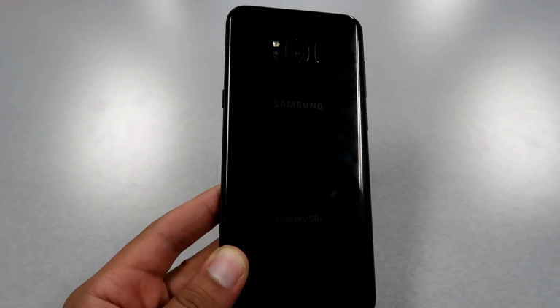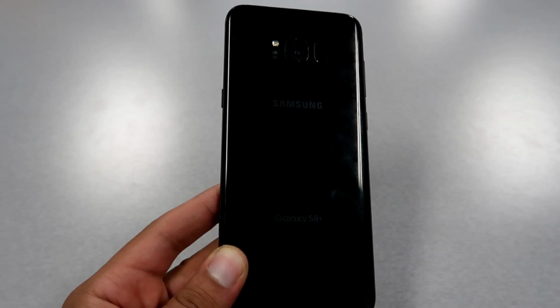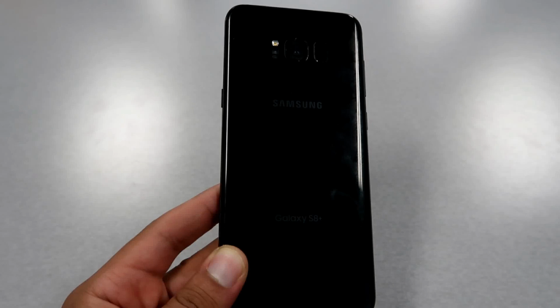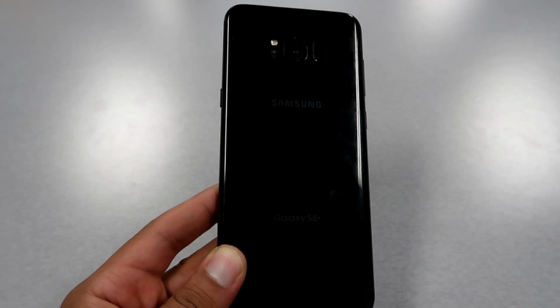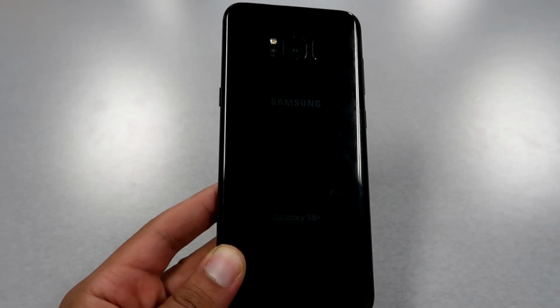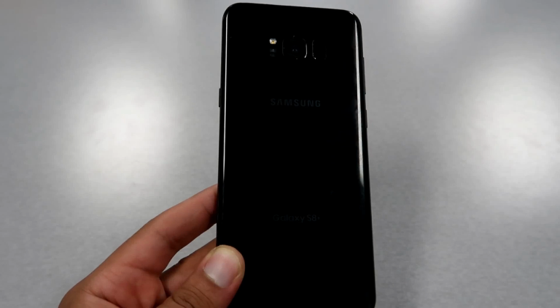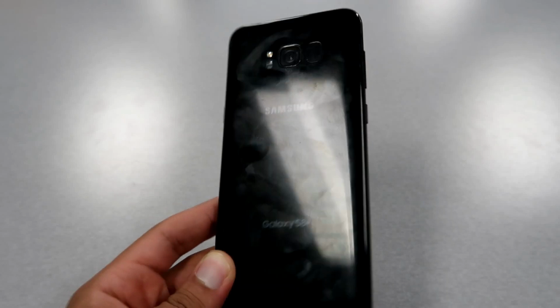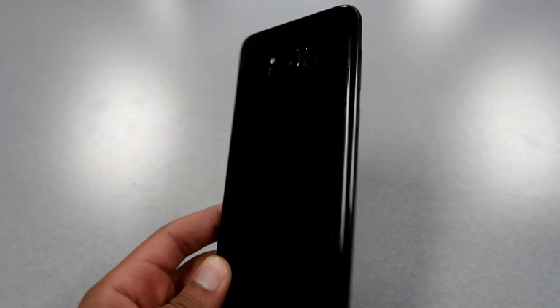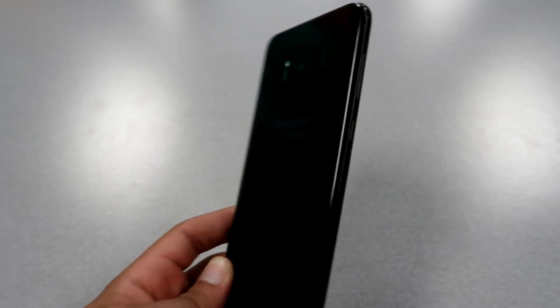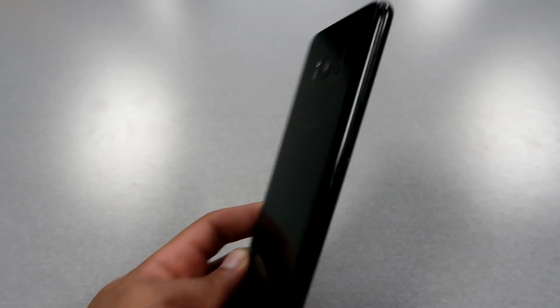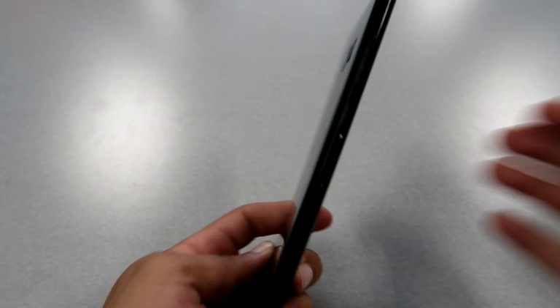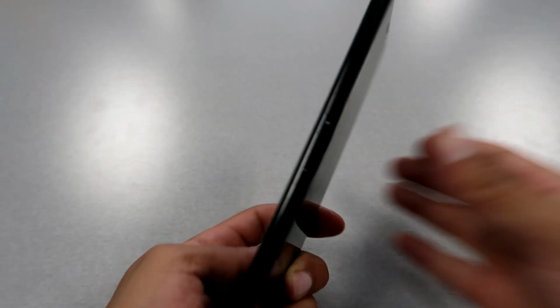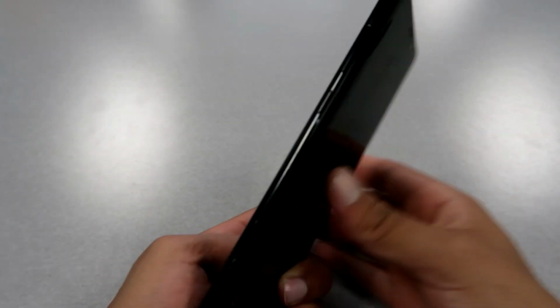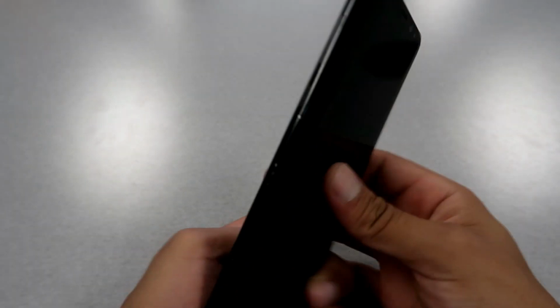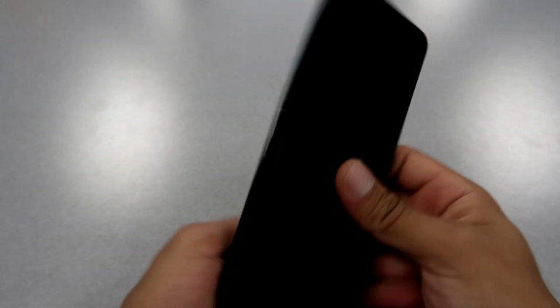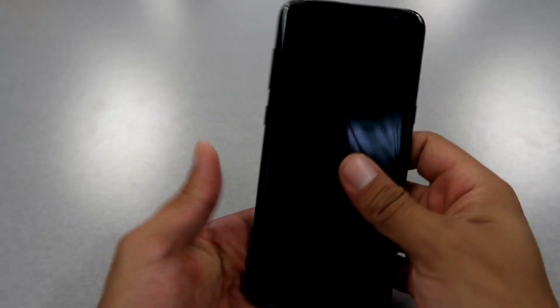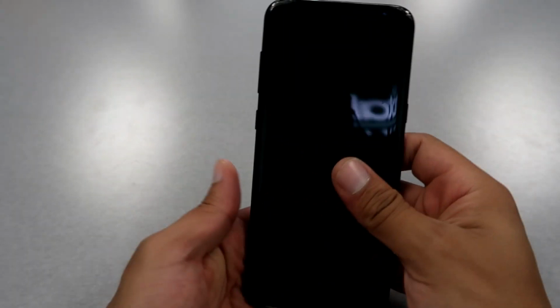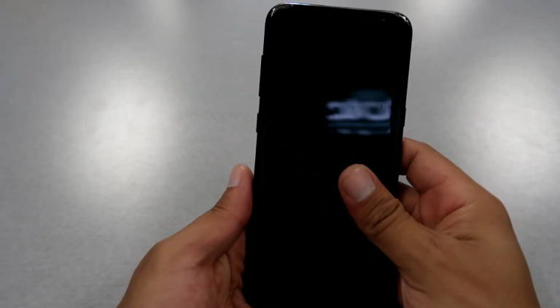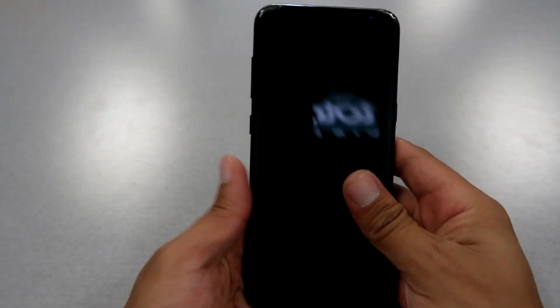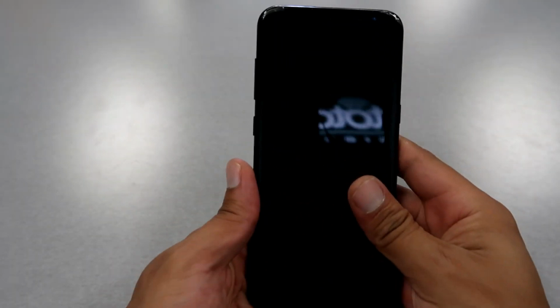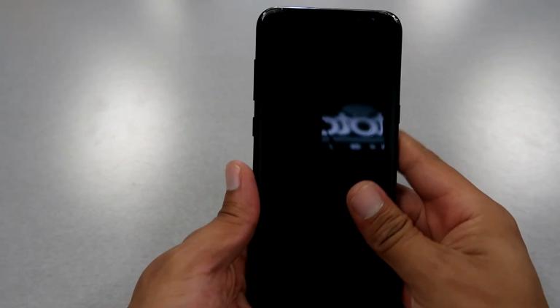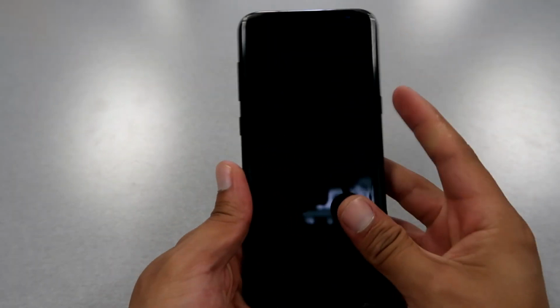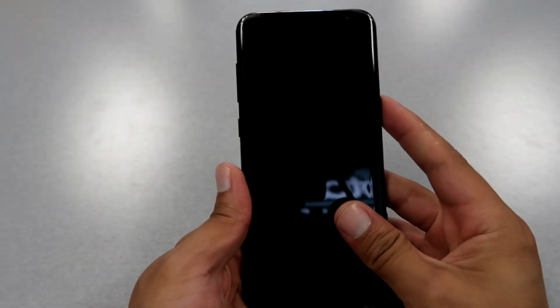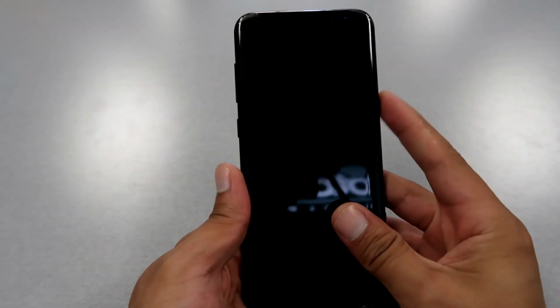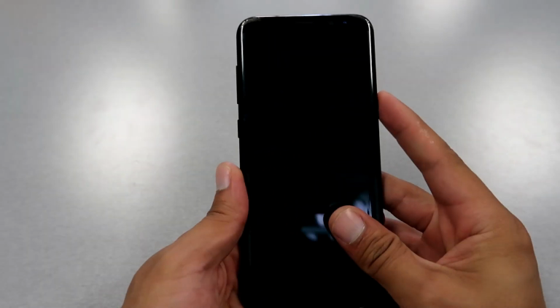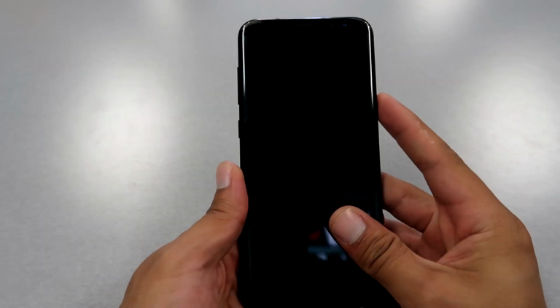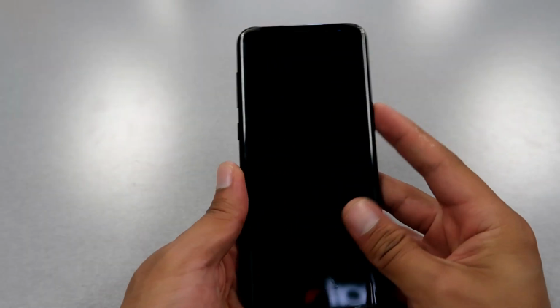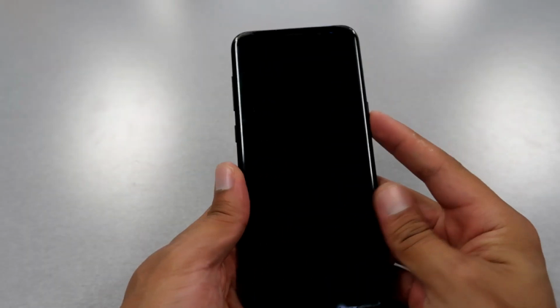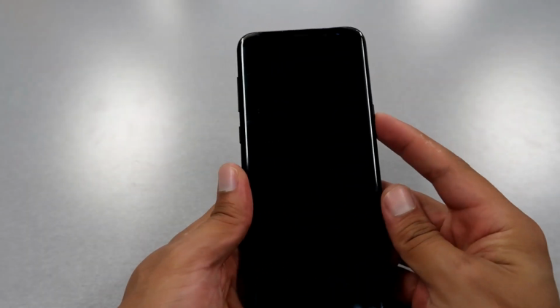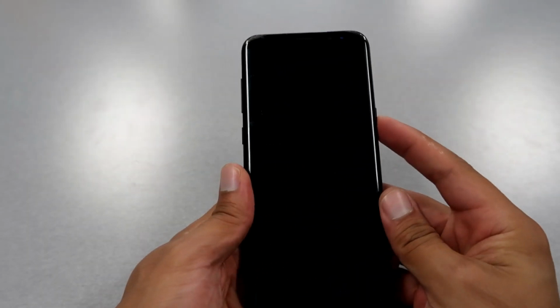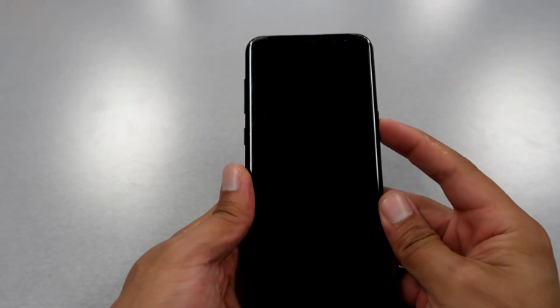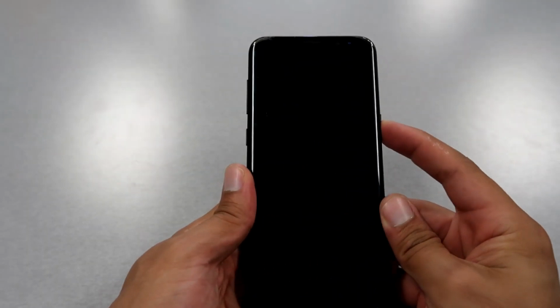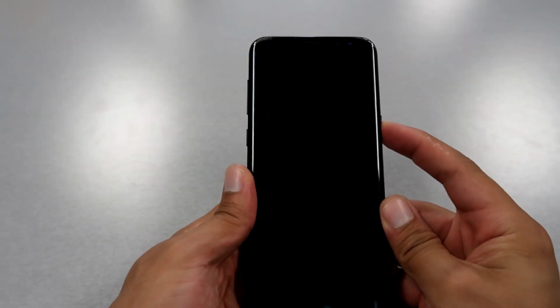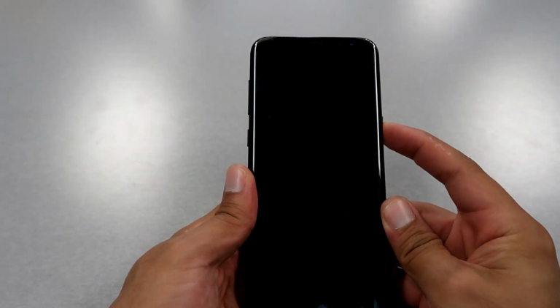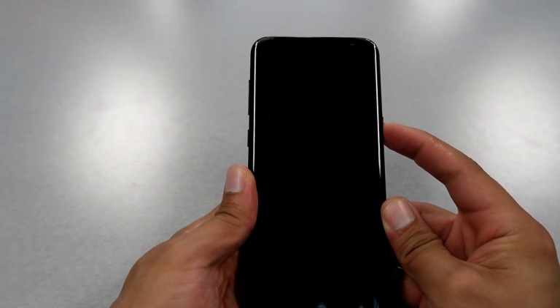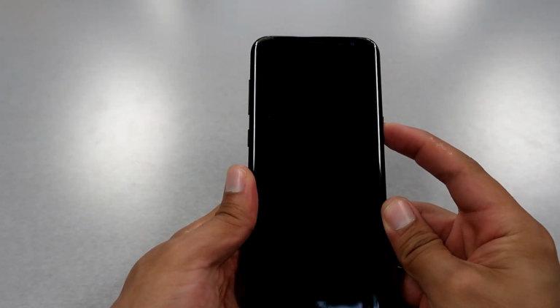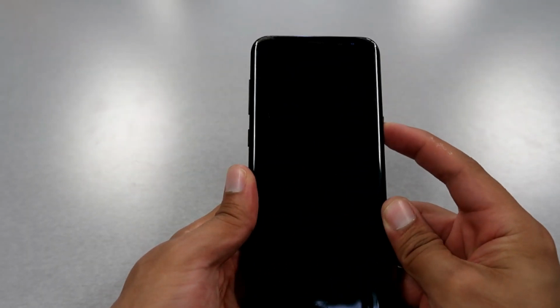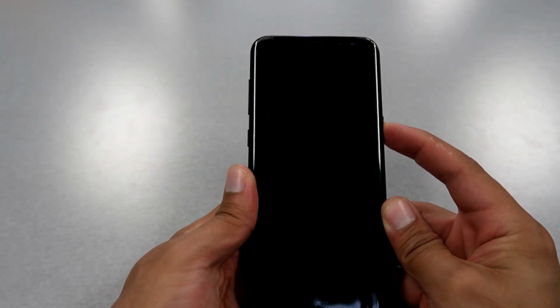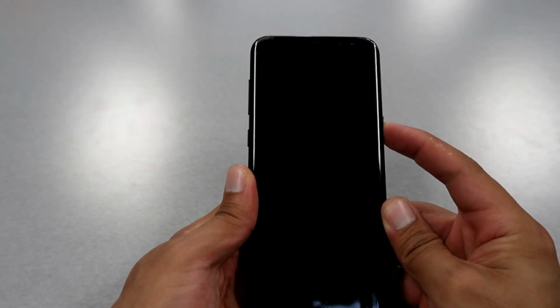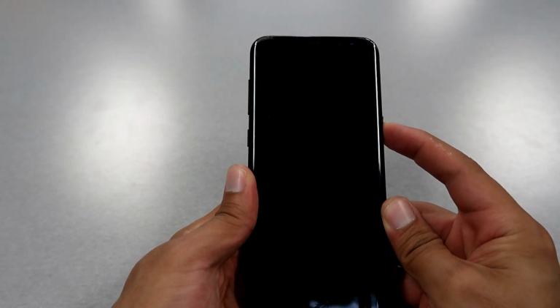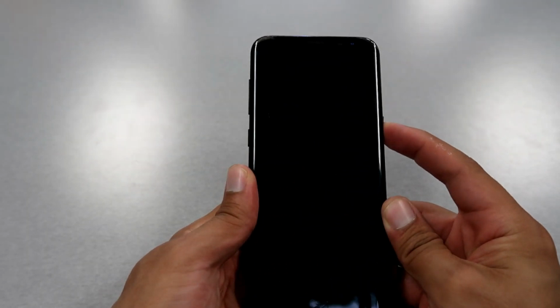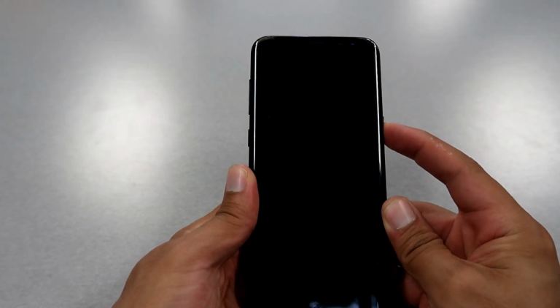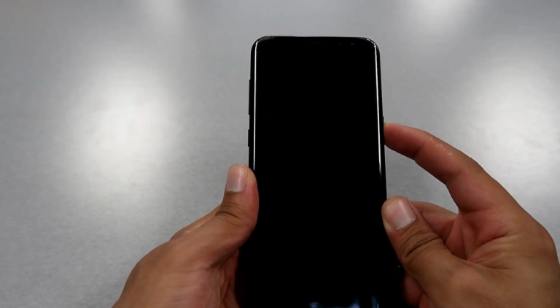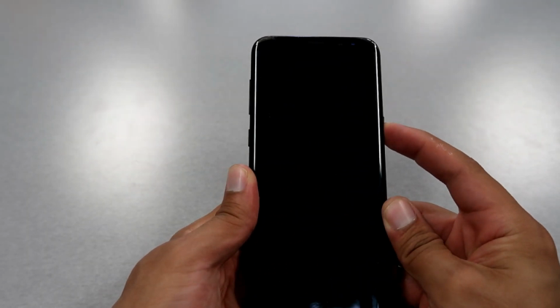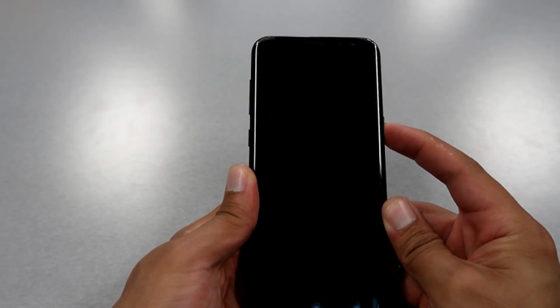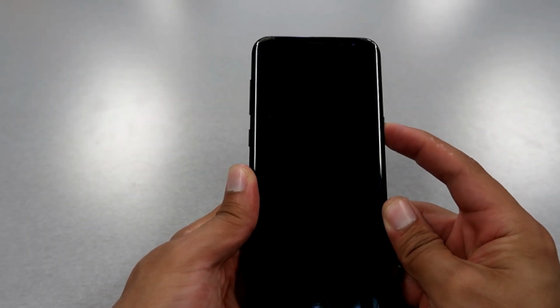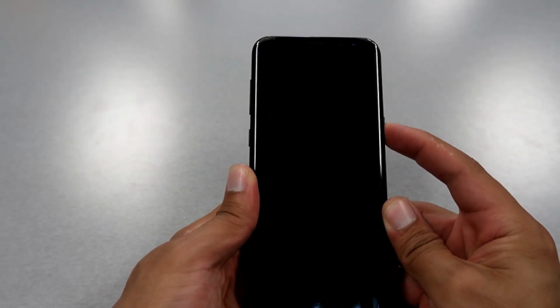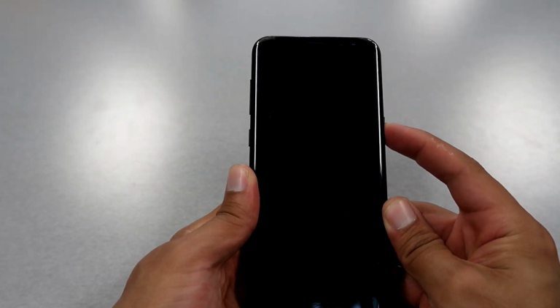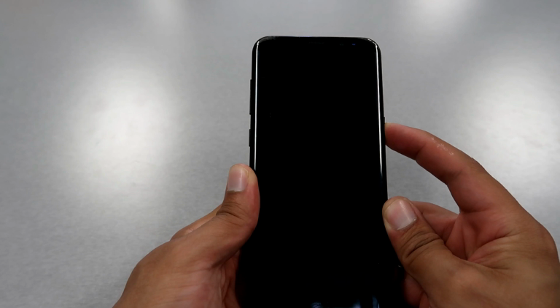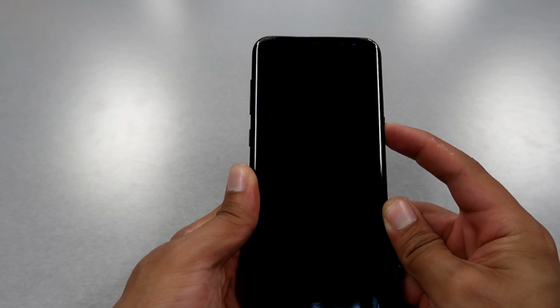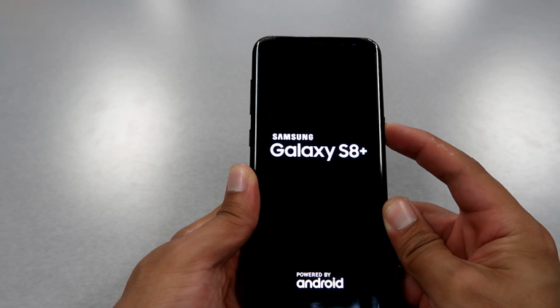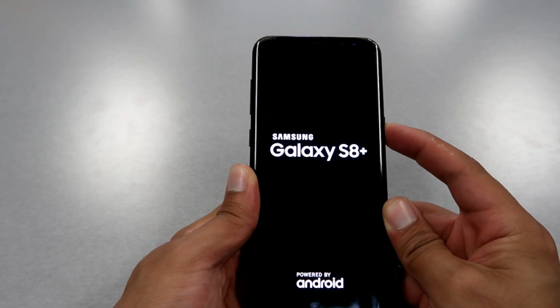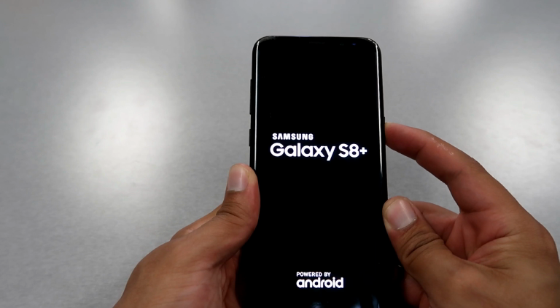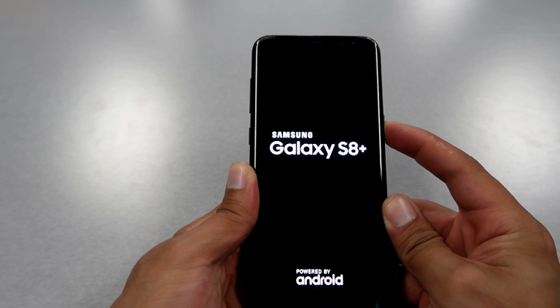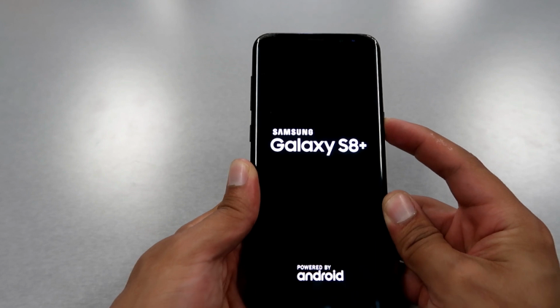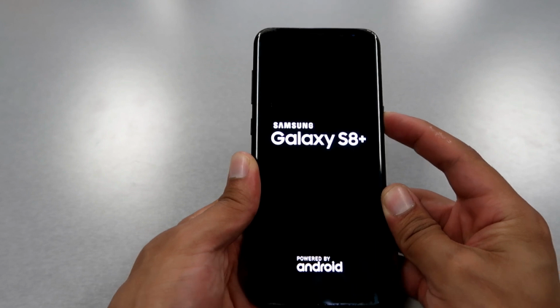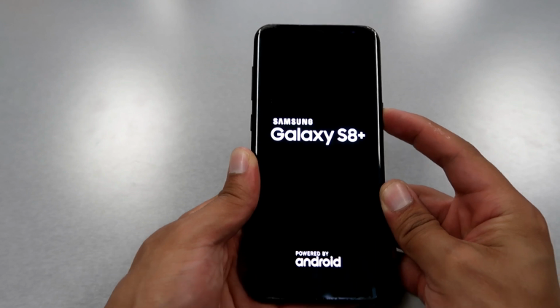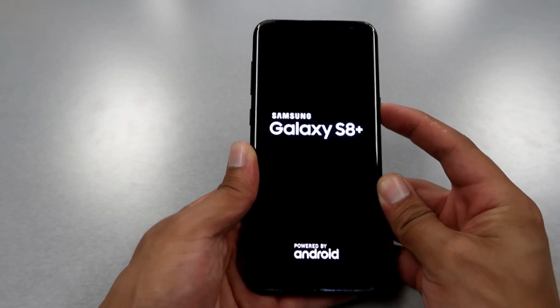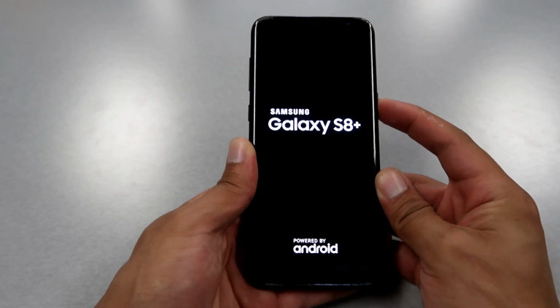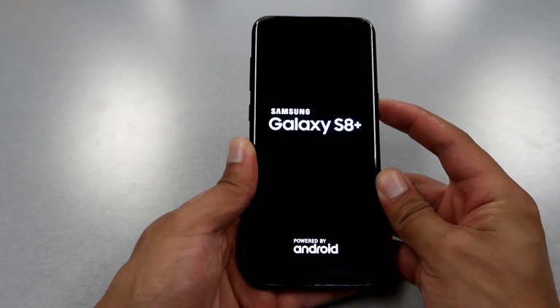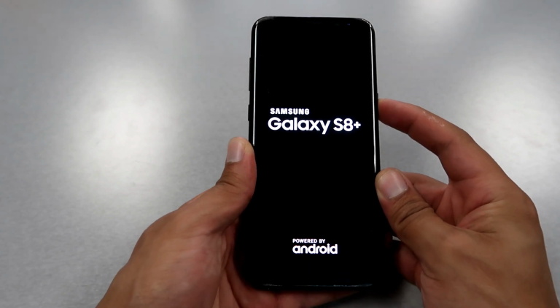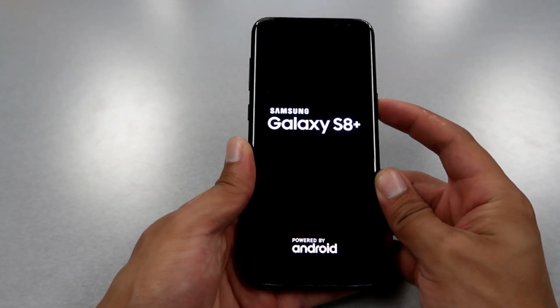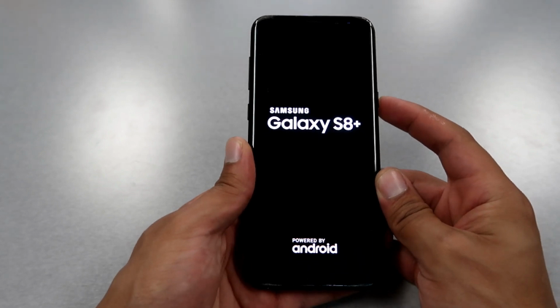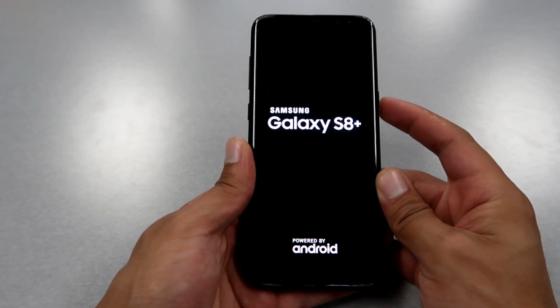Hi guys, welcome back to the Global Scale channel. Today's video is an S8 Plus hard reset — stay tuned.